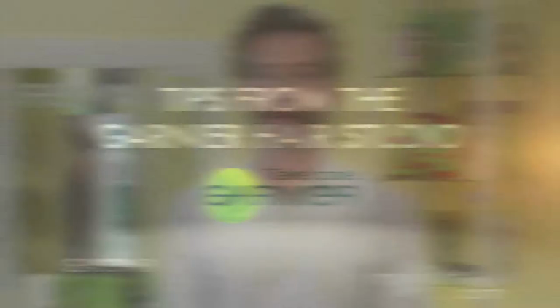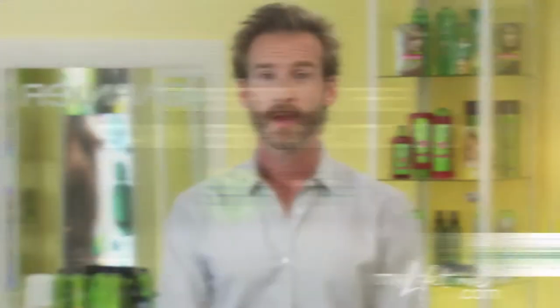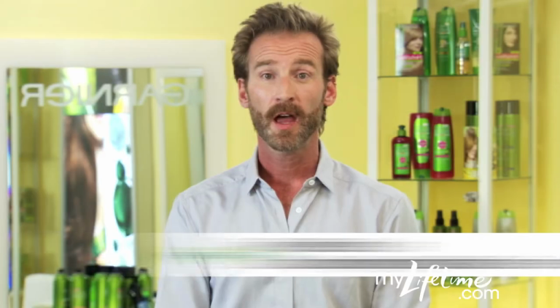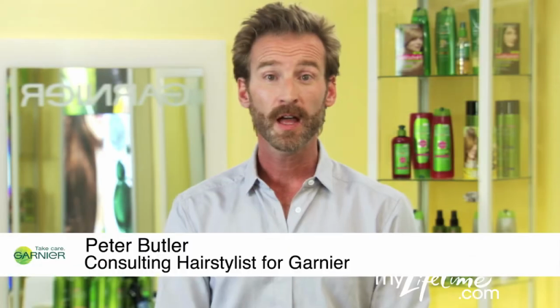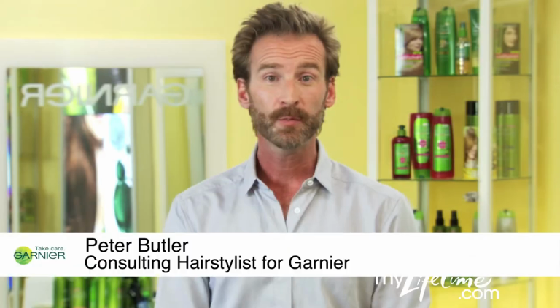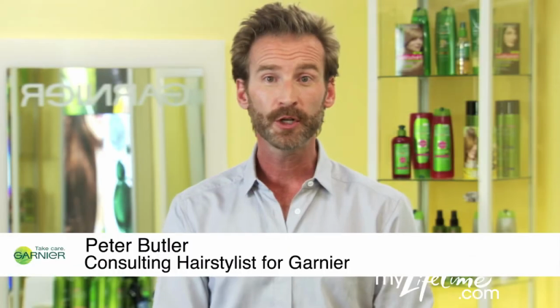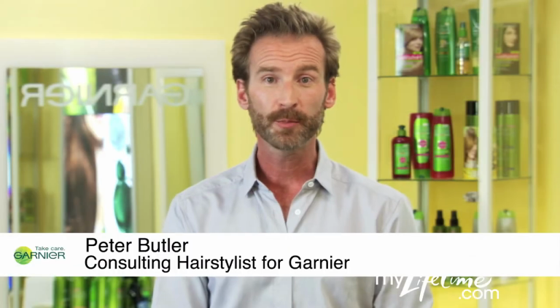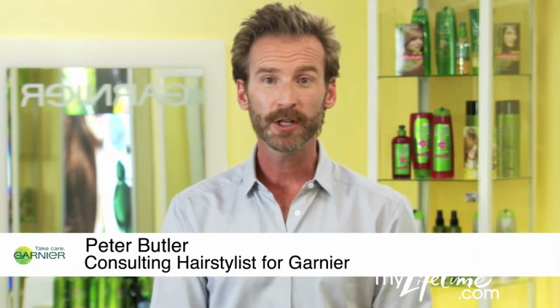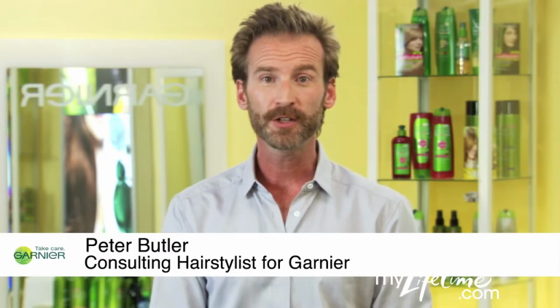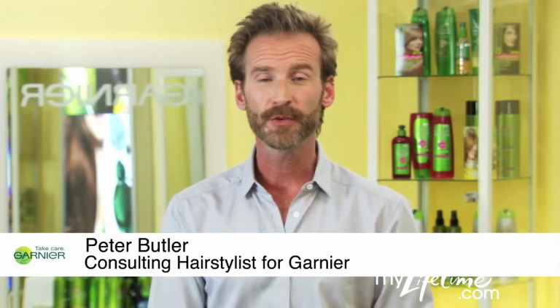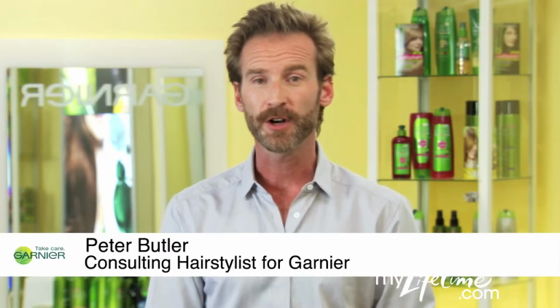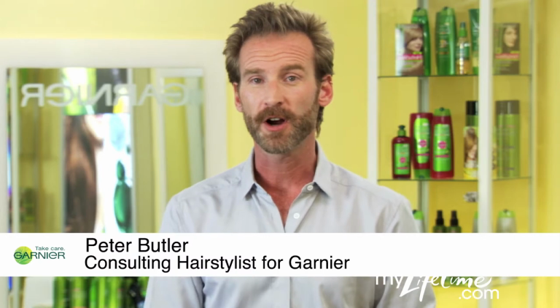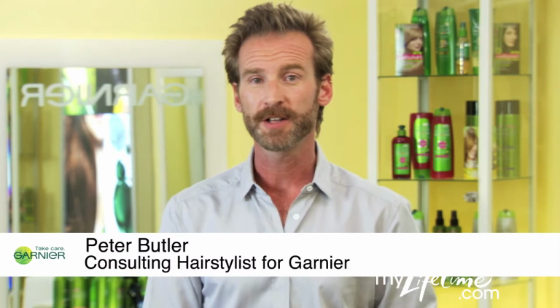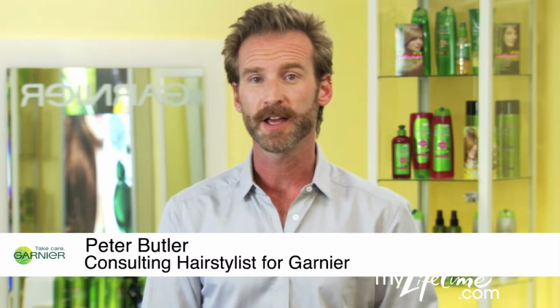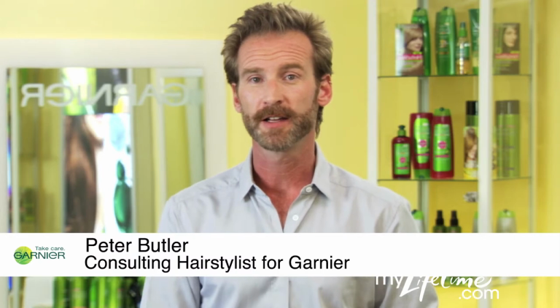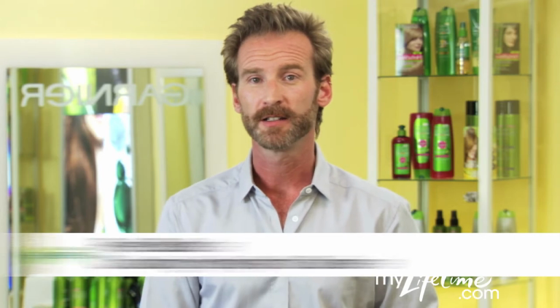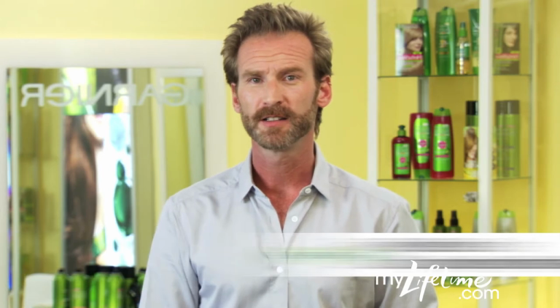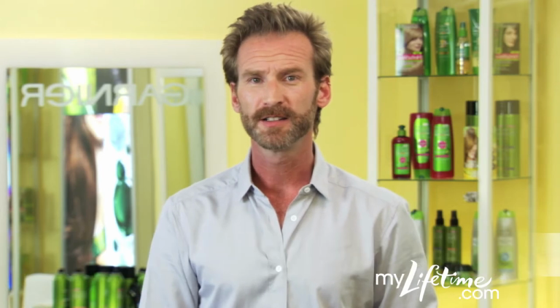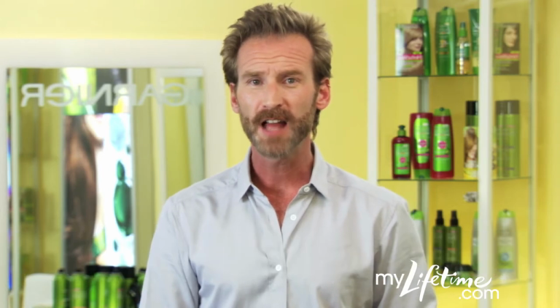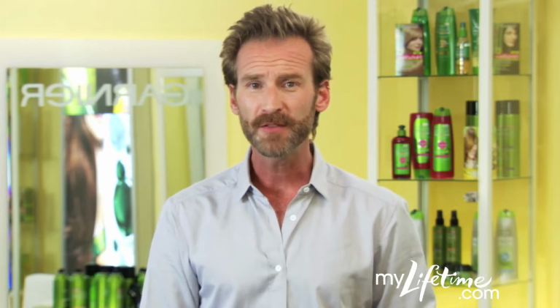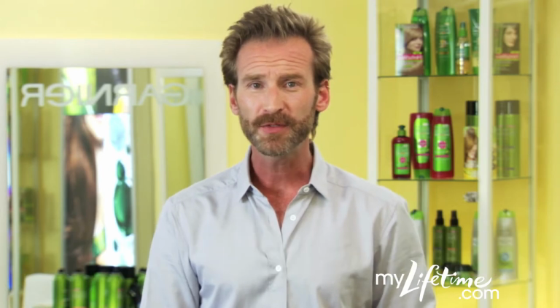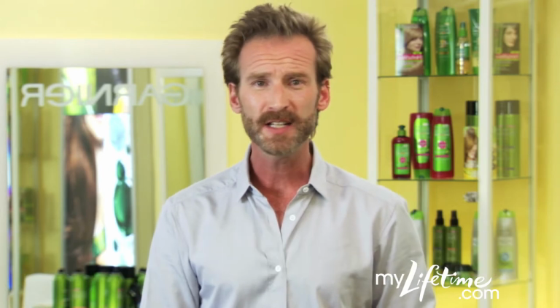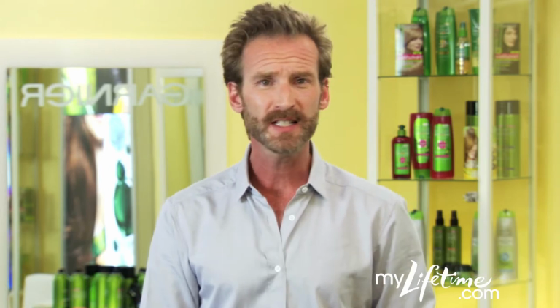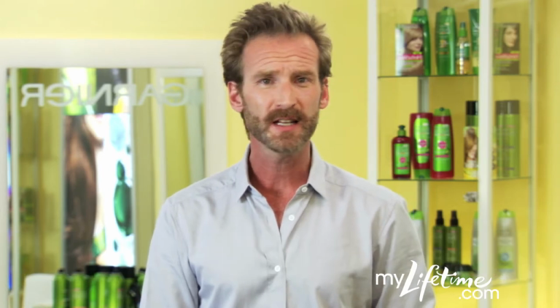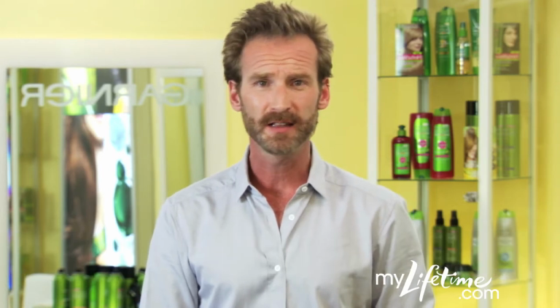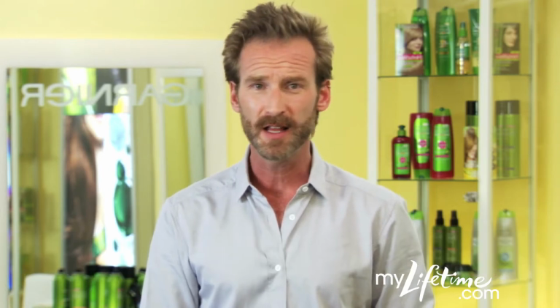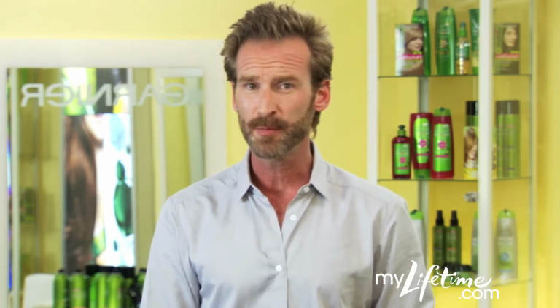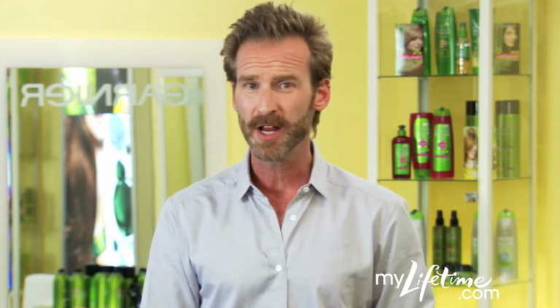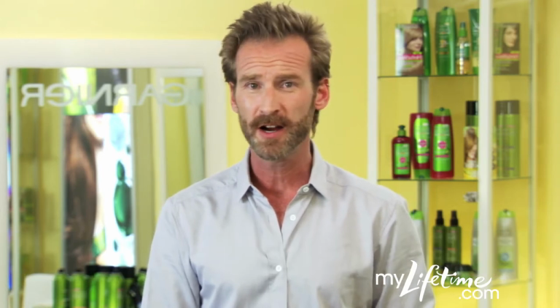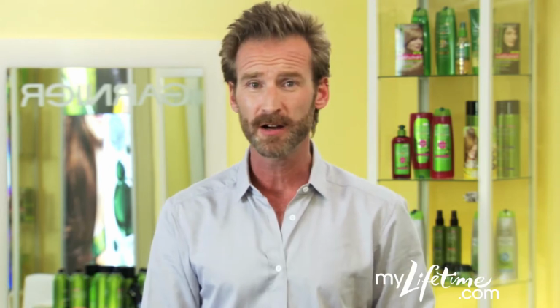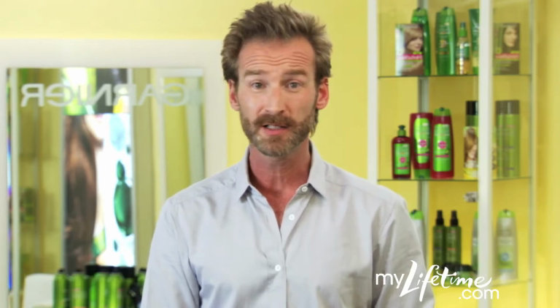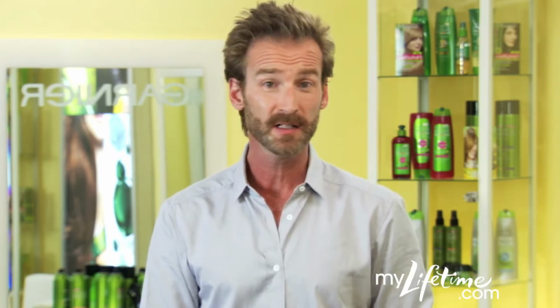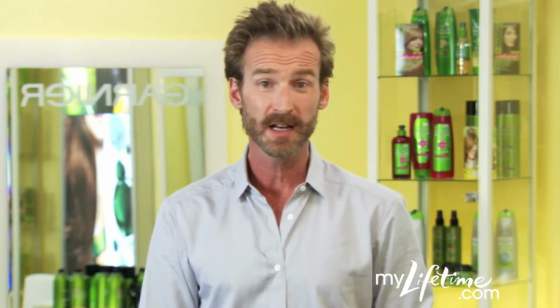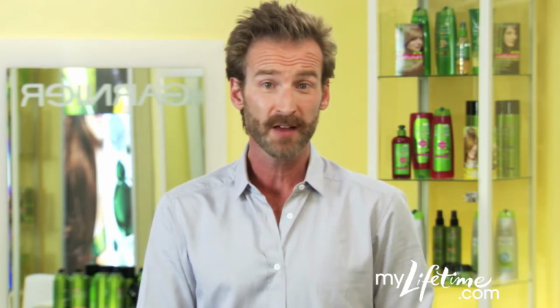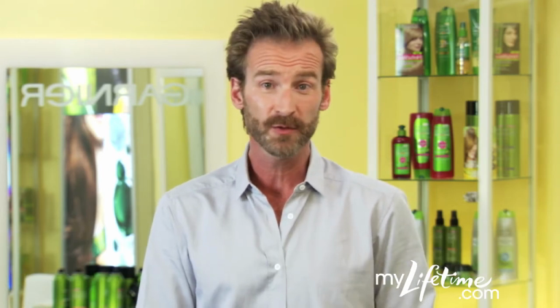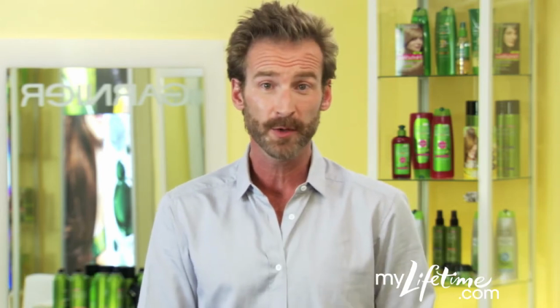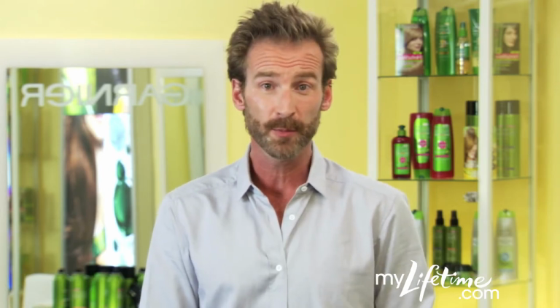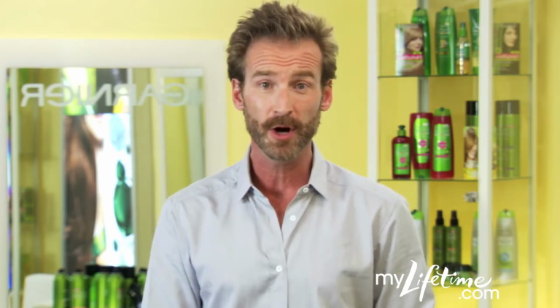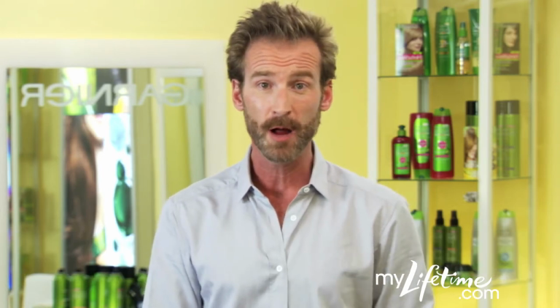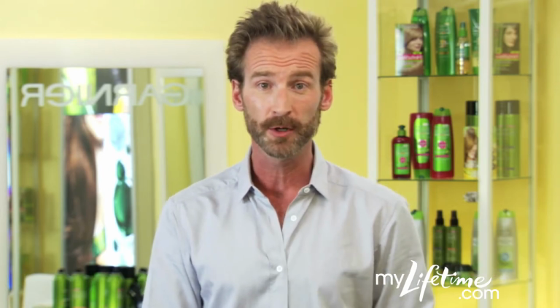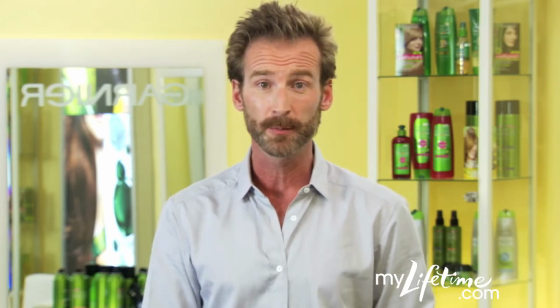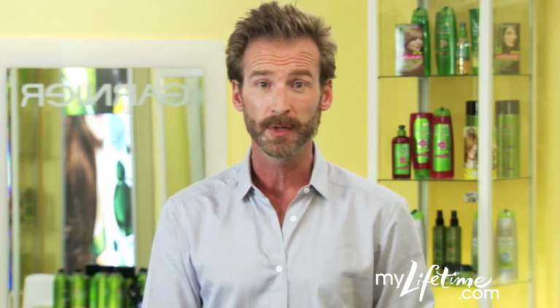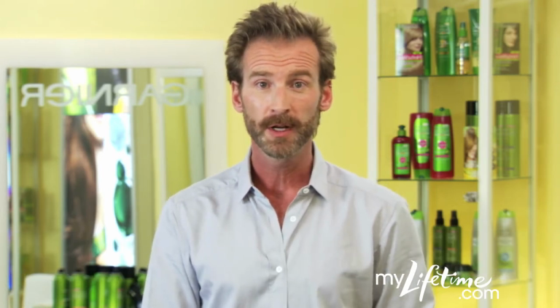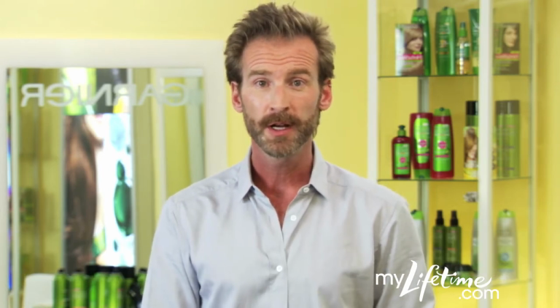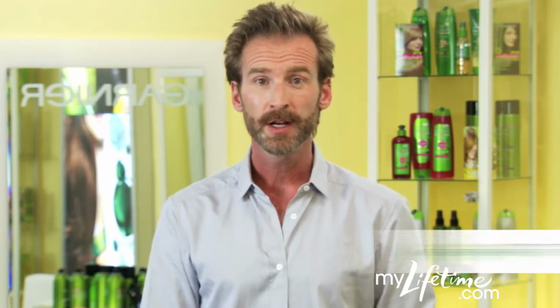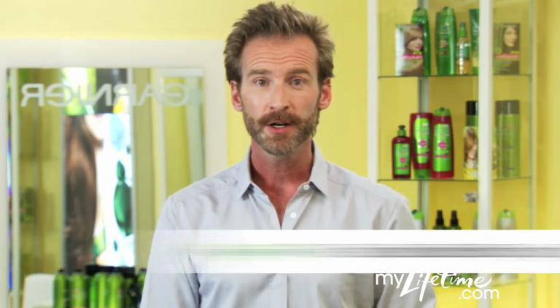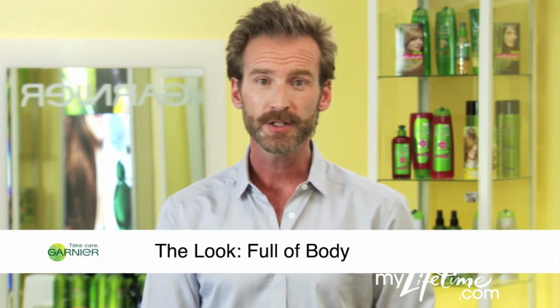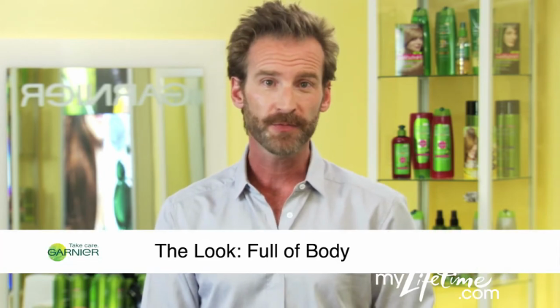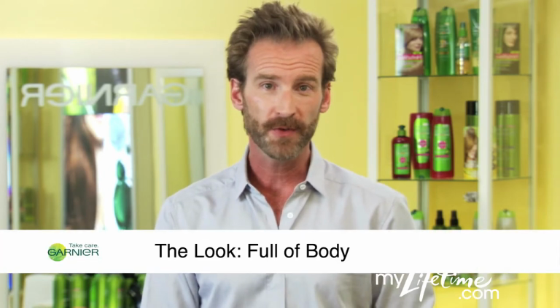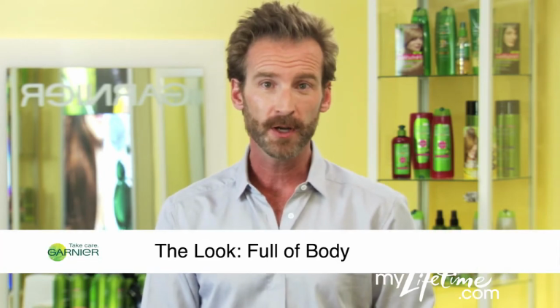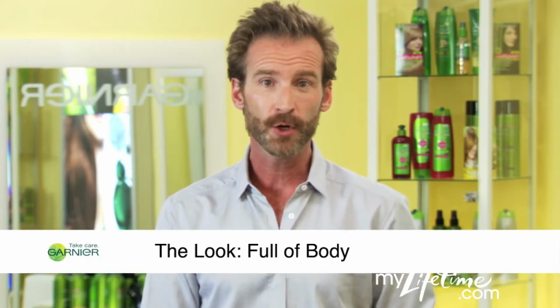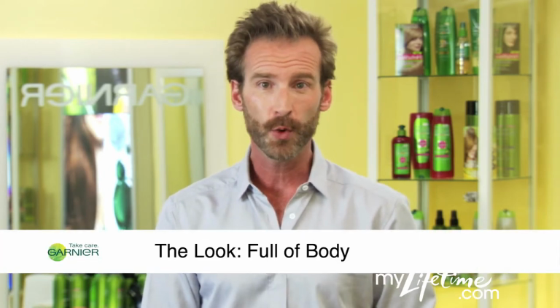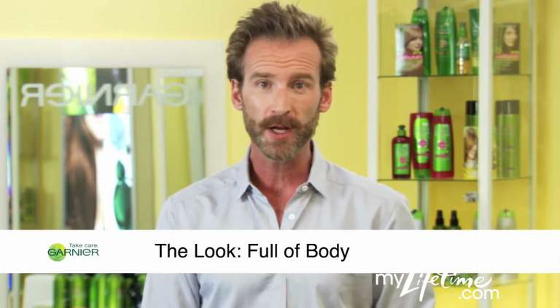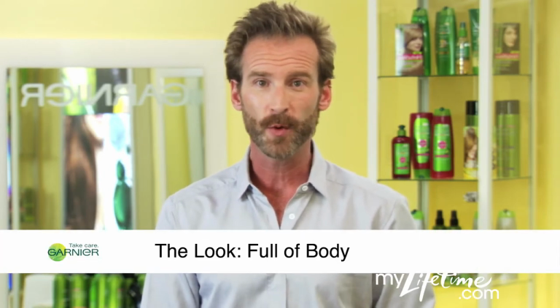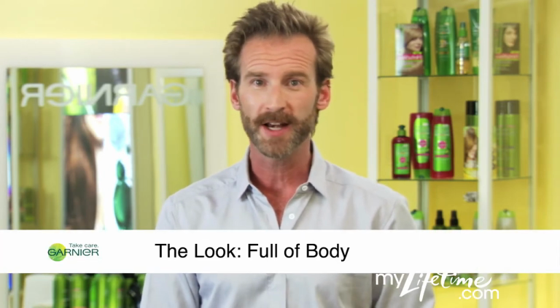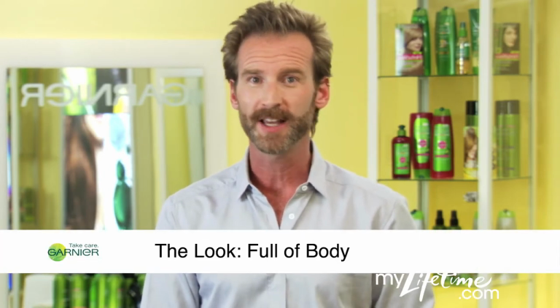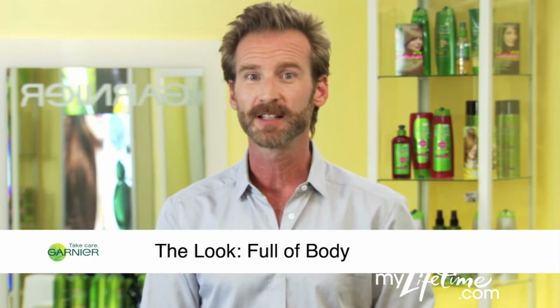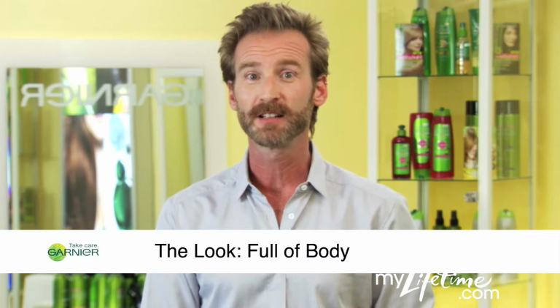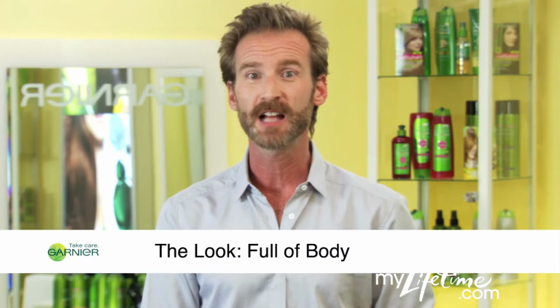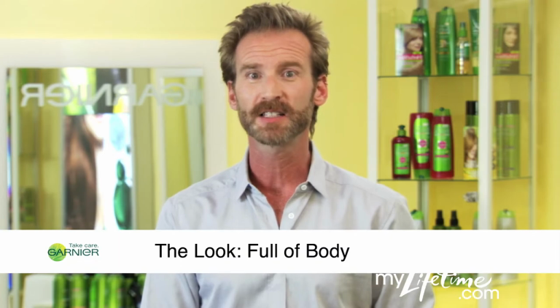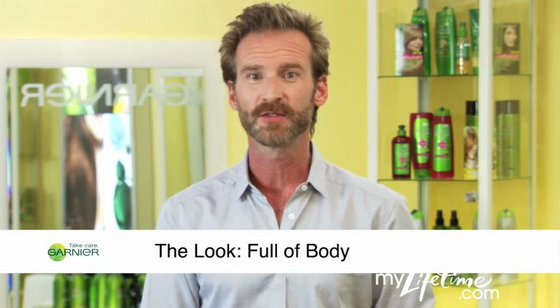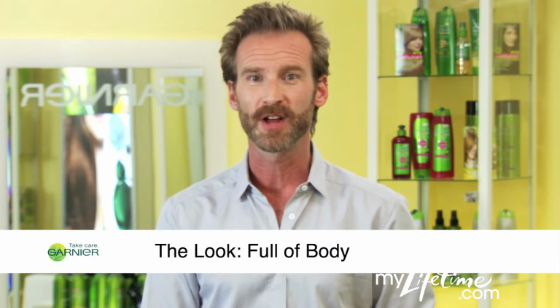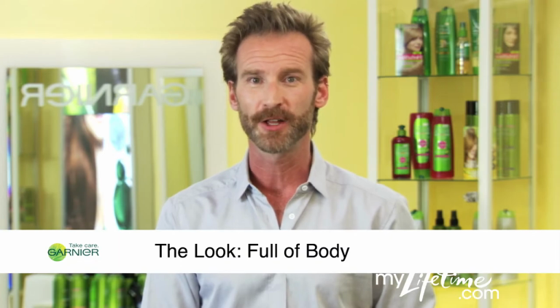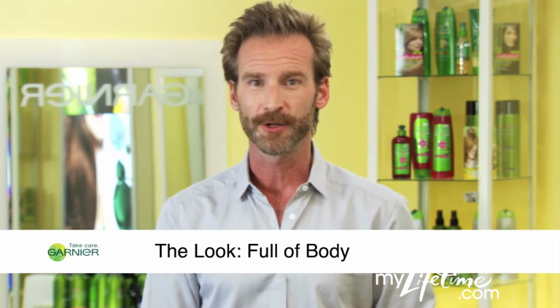I'm Peter Butler for Garnier. Lifeless, limp hair doesn't have to be a problem. Here's a fun, quick way to get lots of volume.